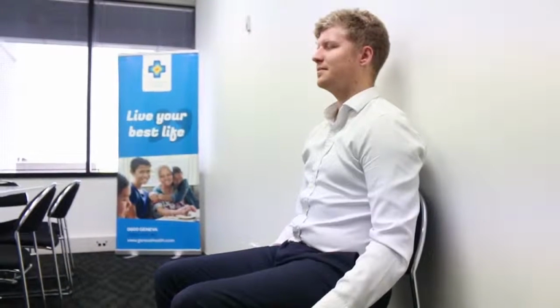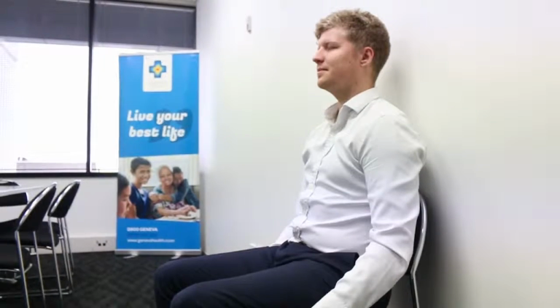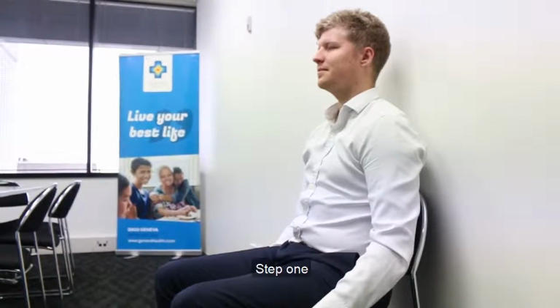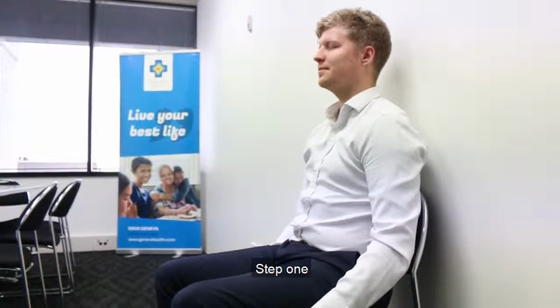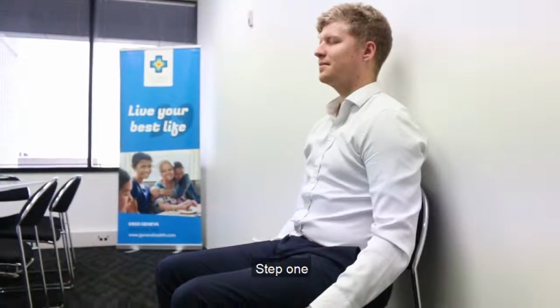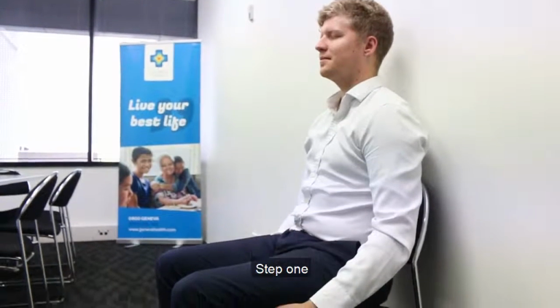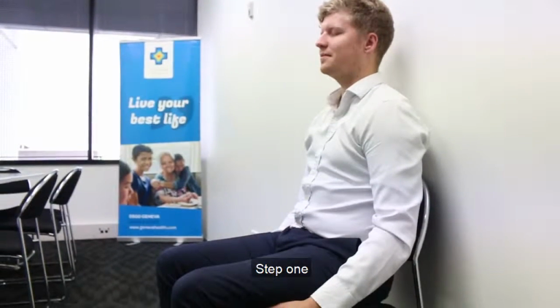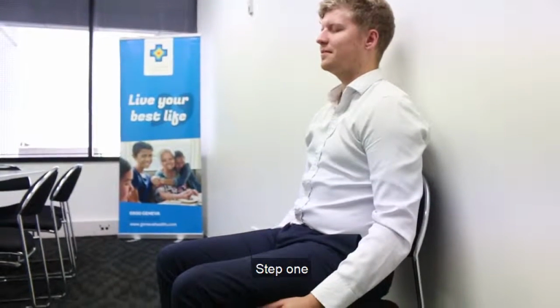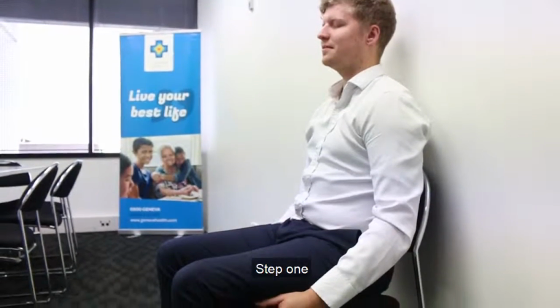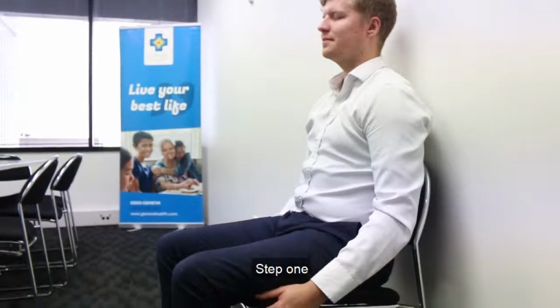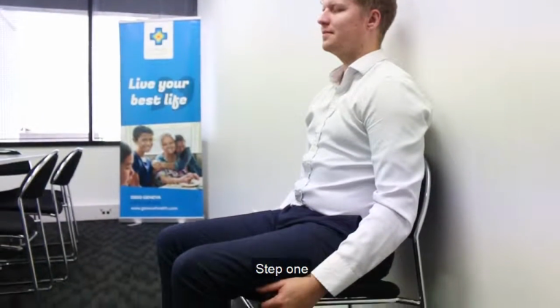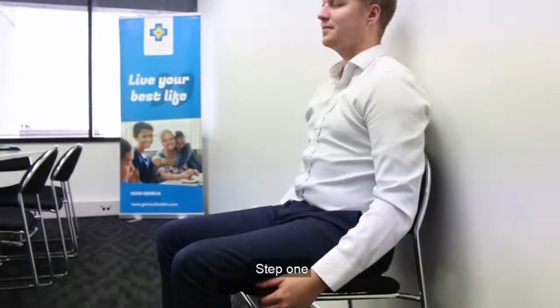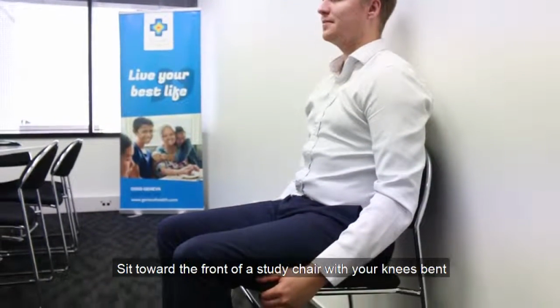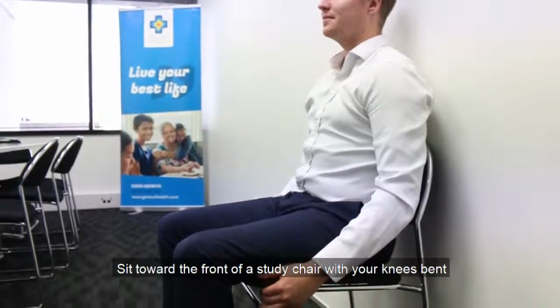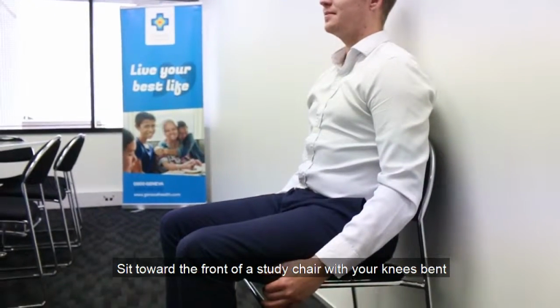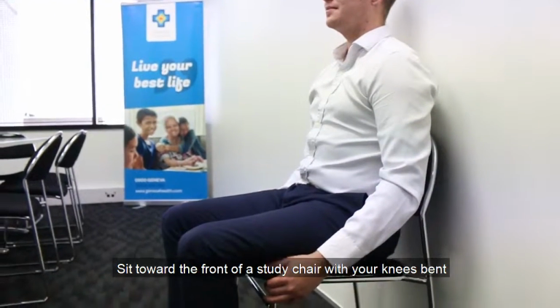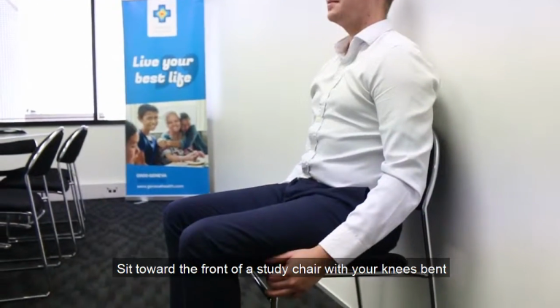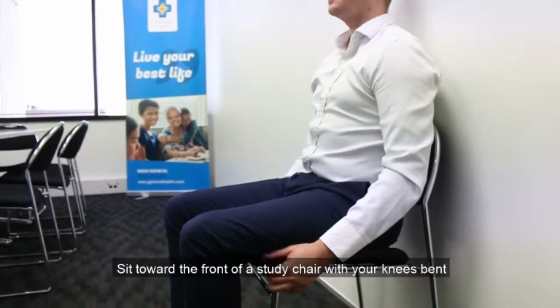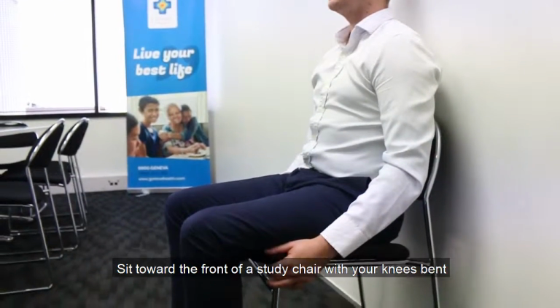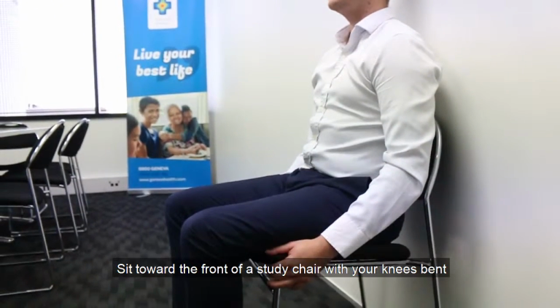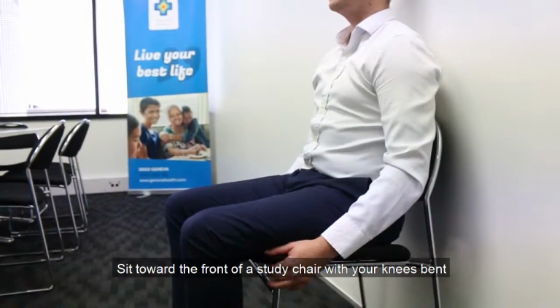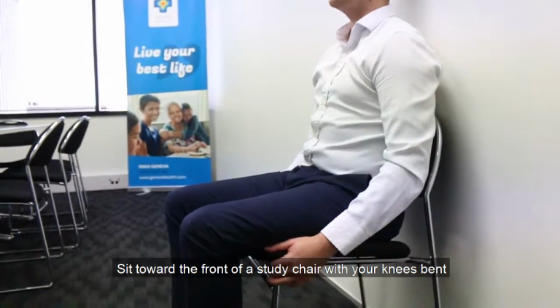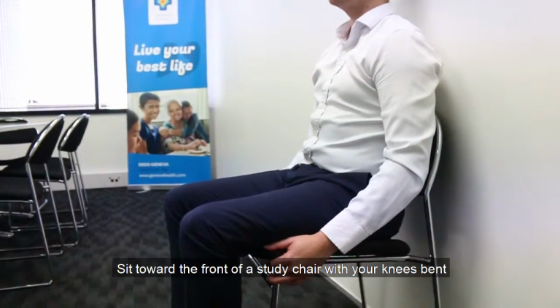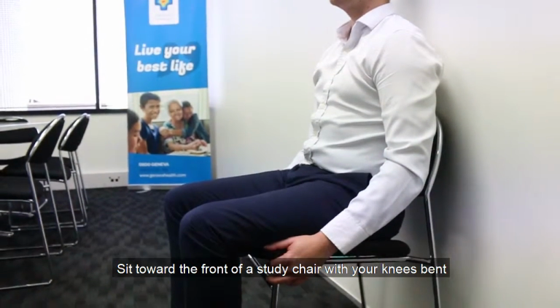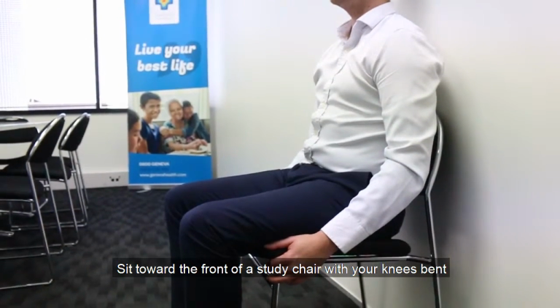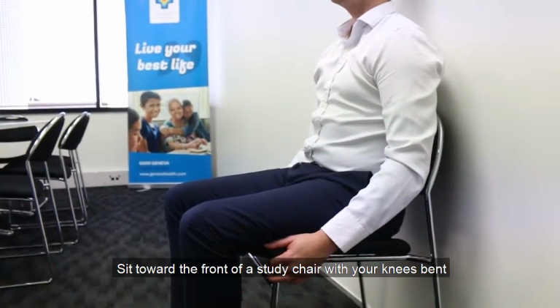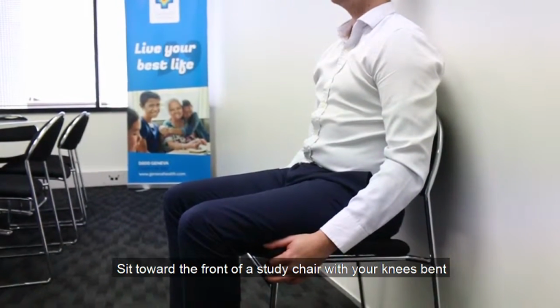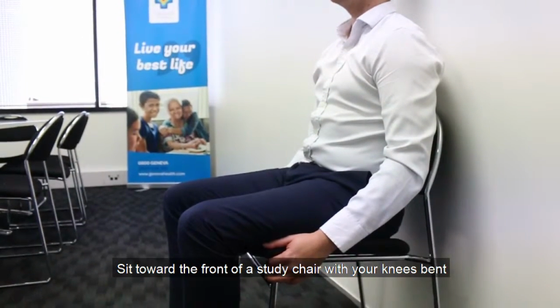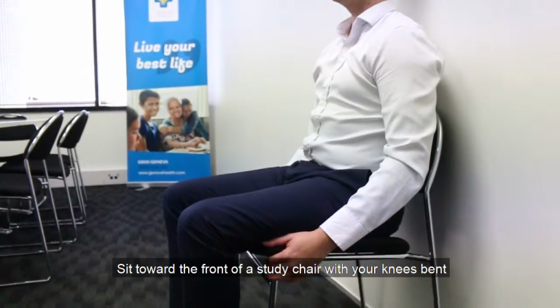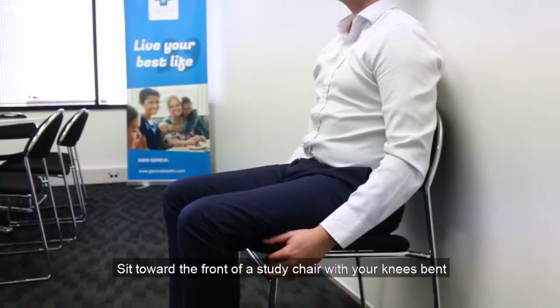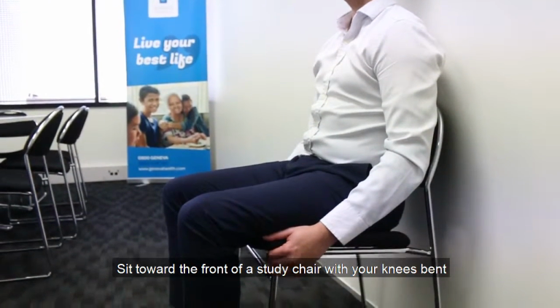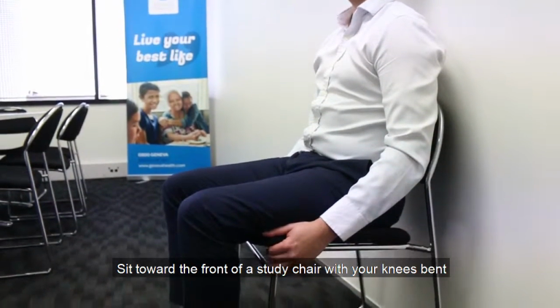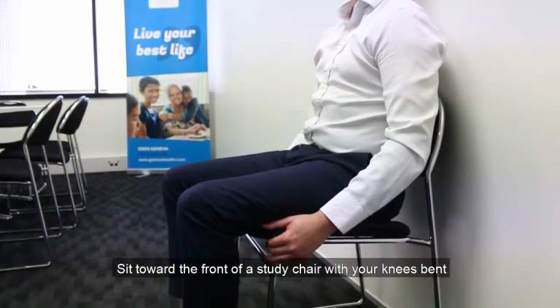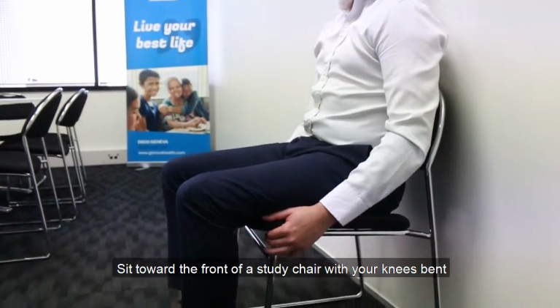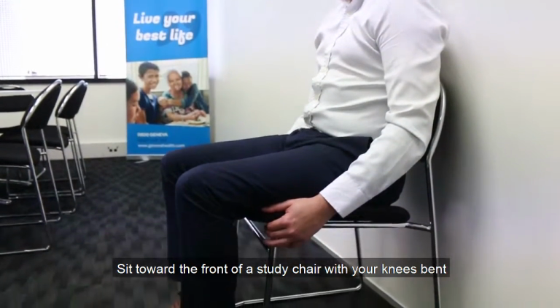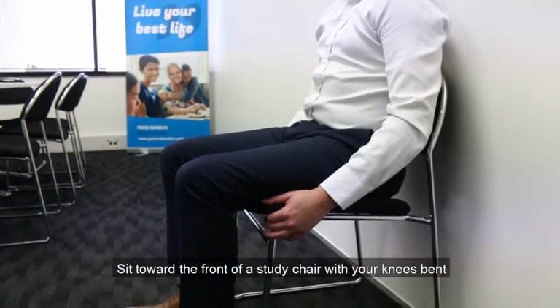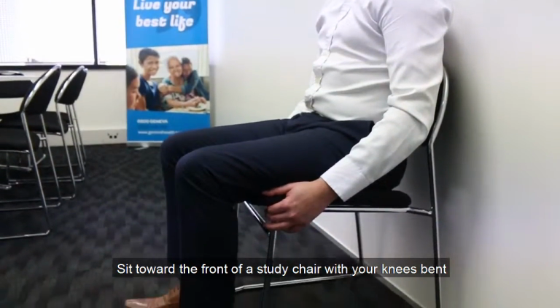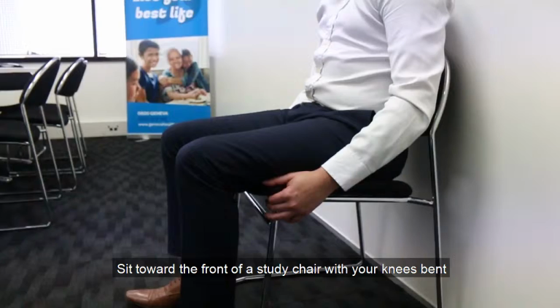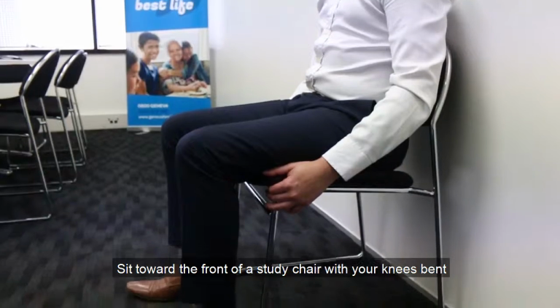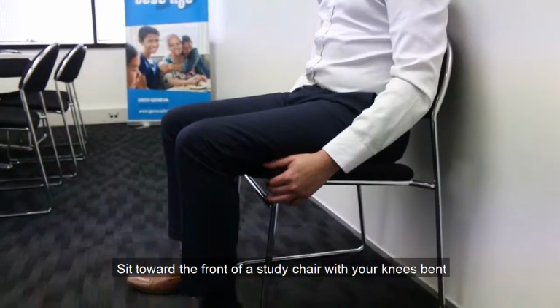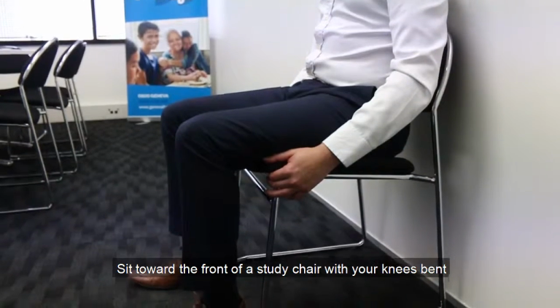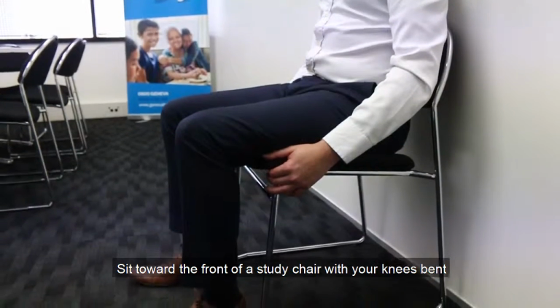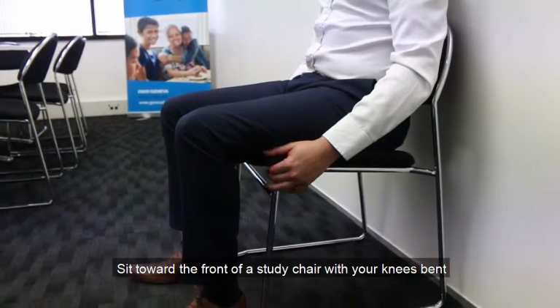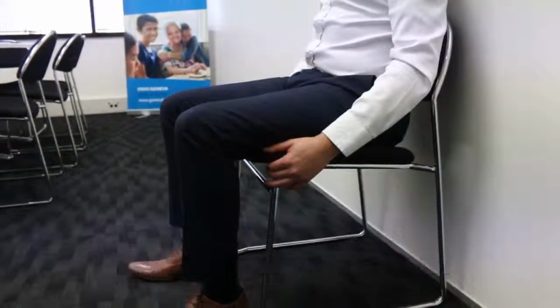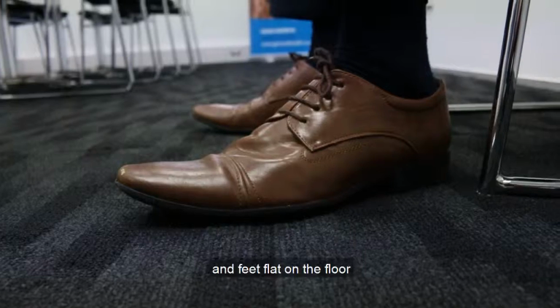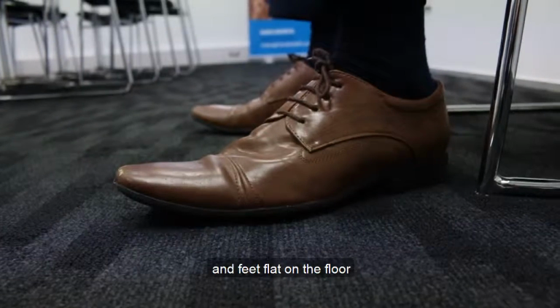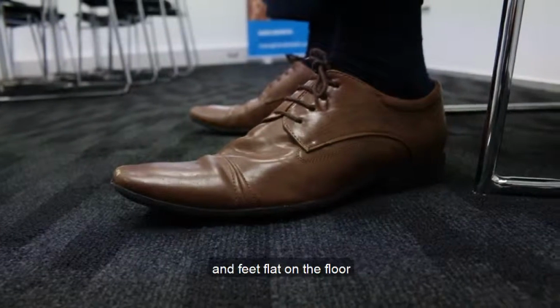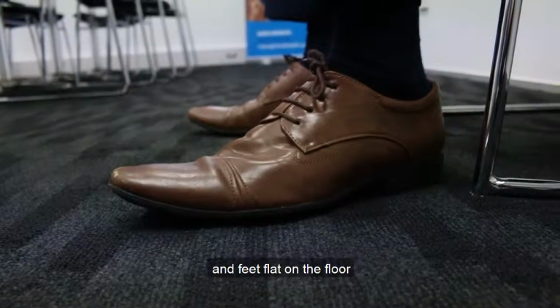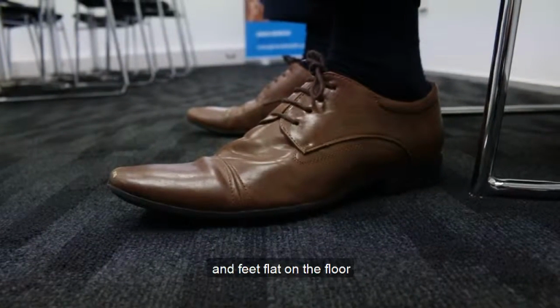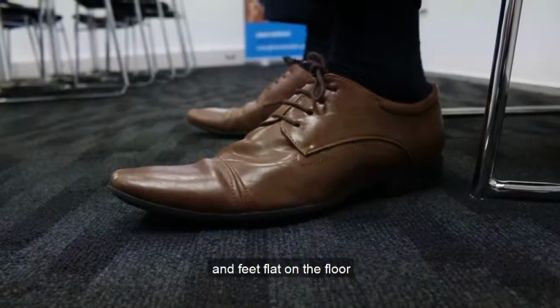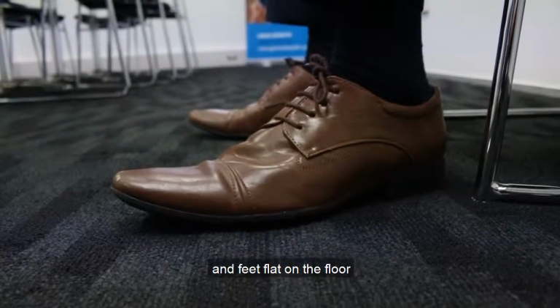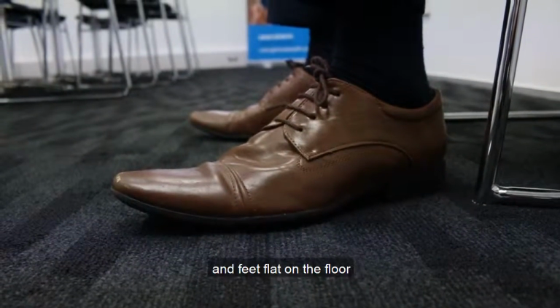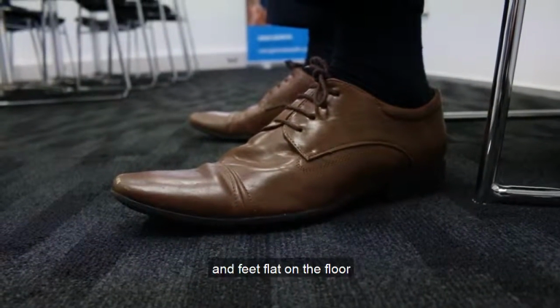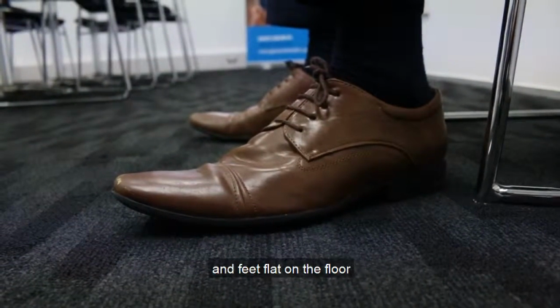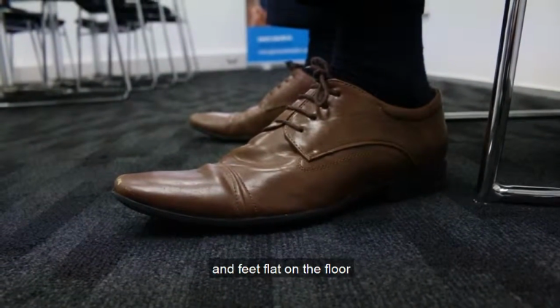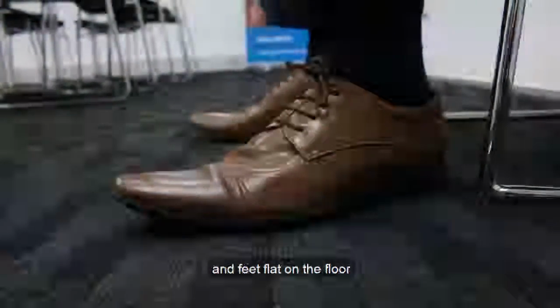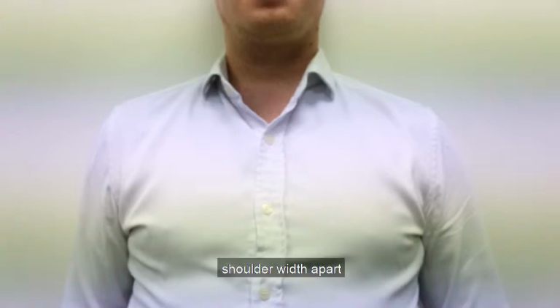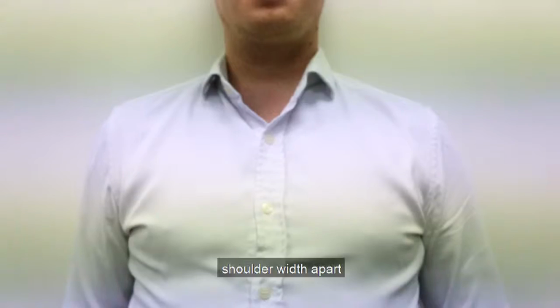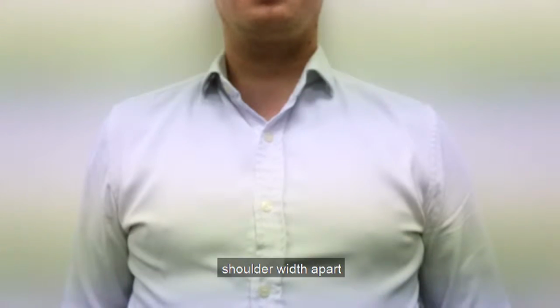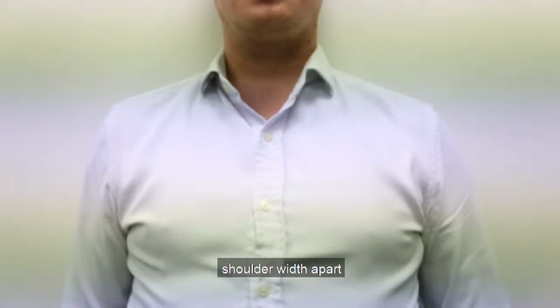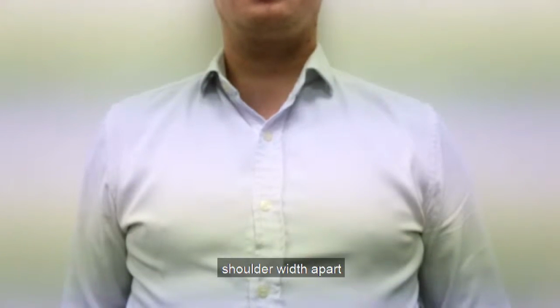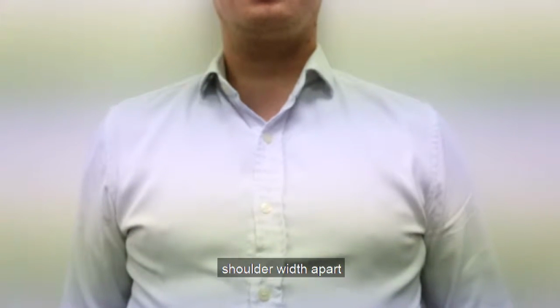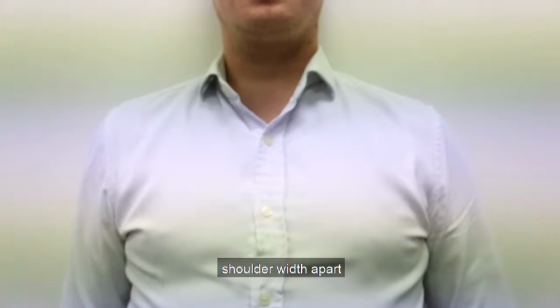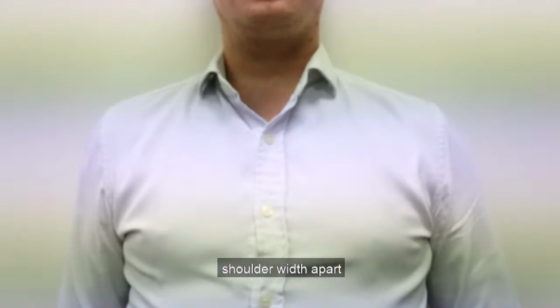Step 1: Sit towards the front of a sturdy chair with your knees bent and feet flat on the floor, shoulder width apart.